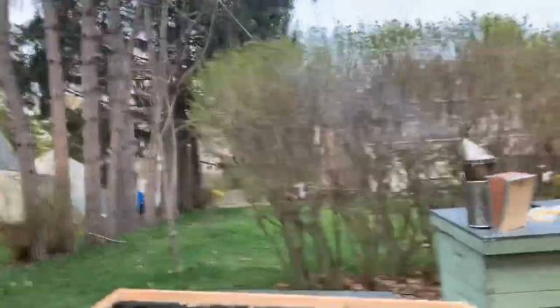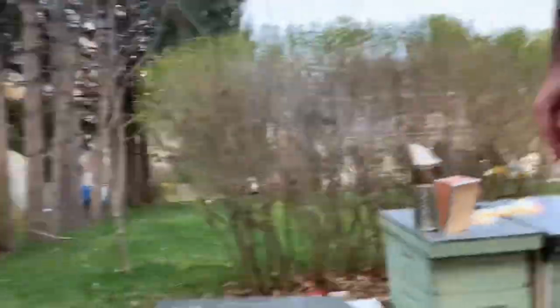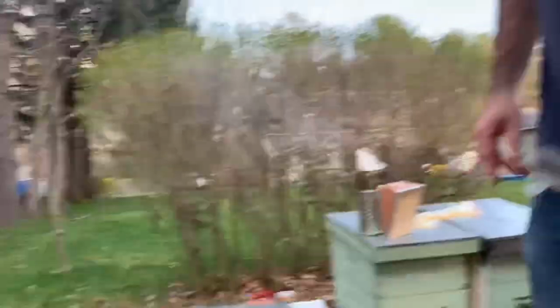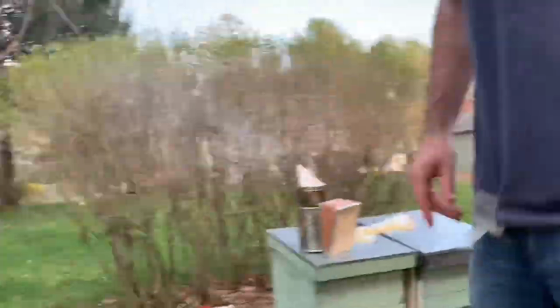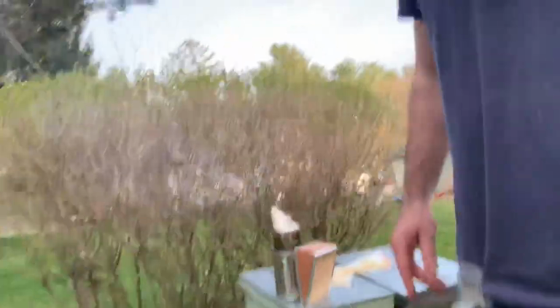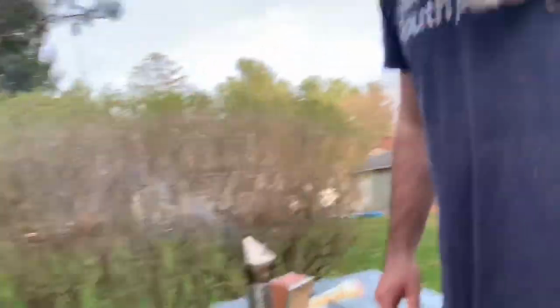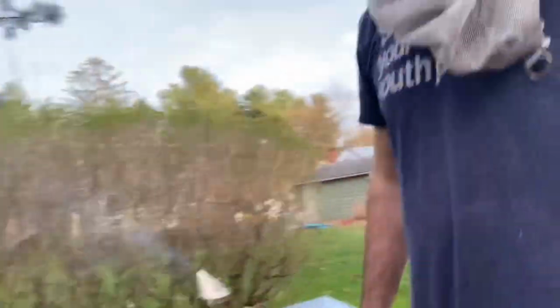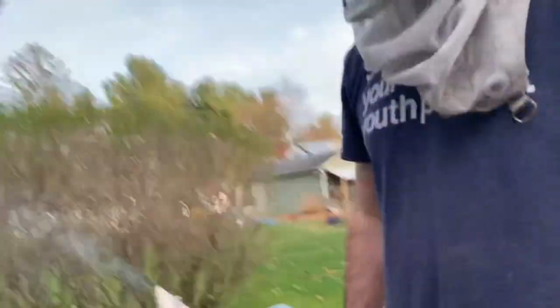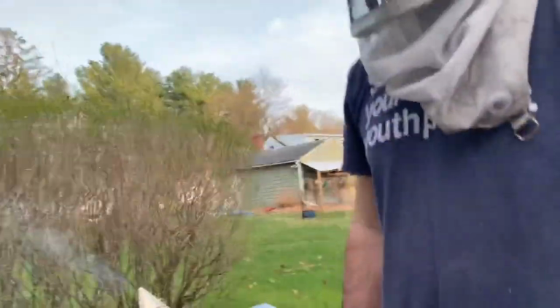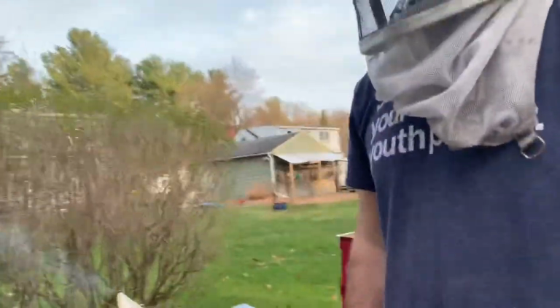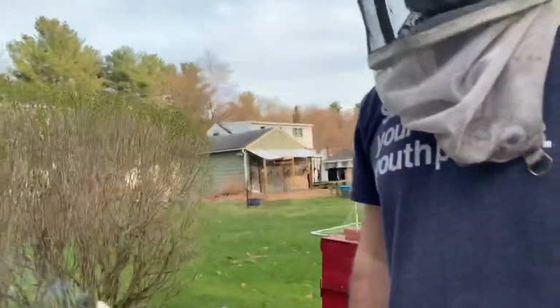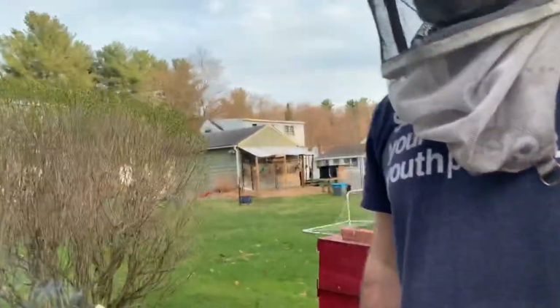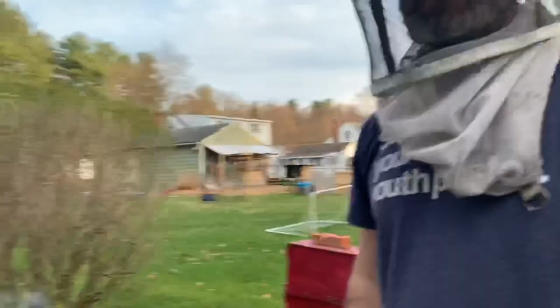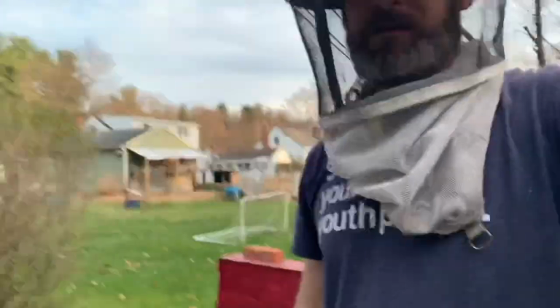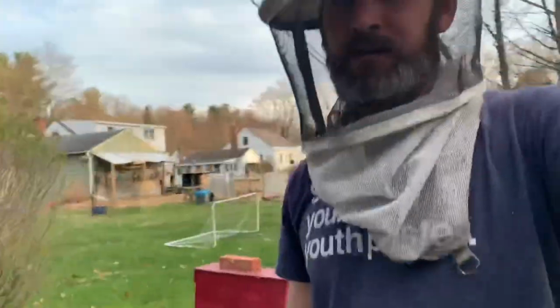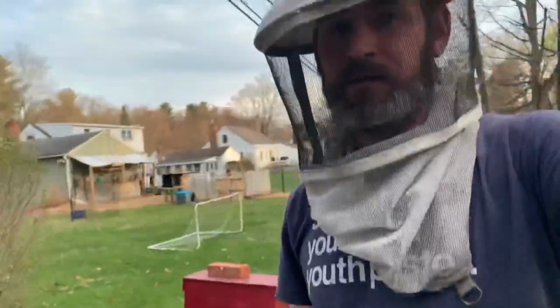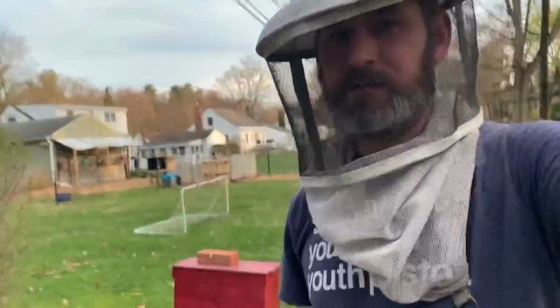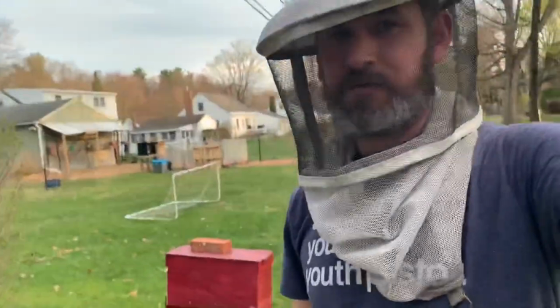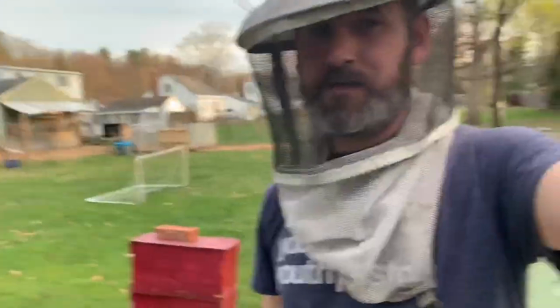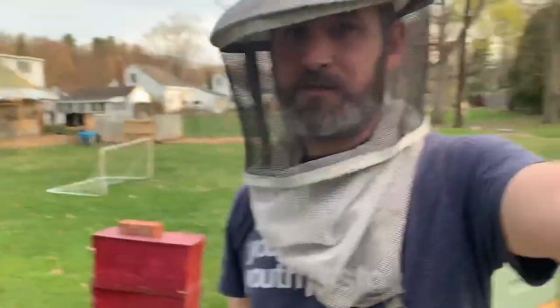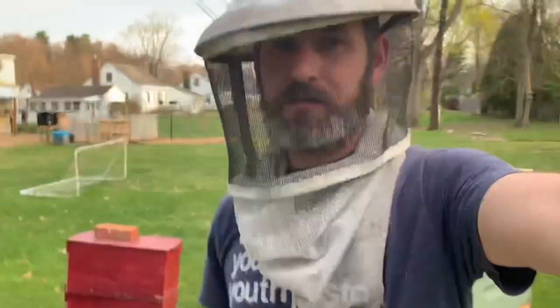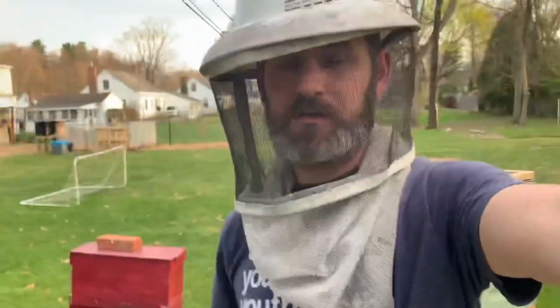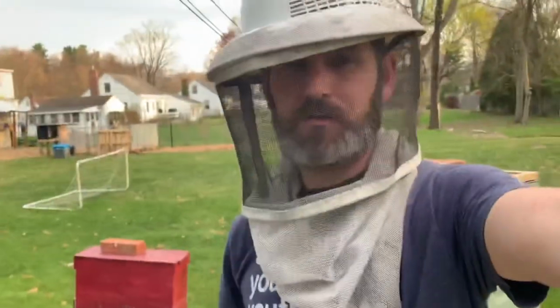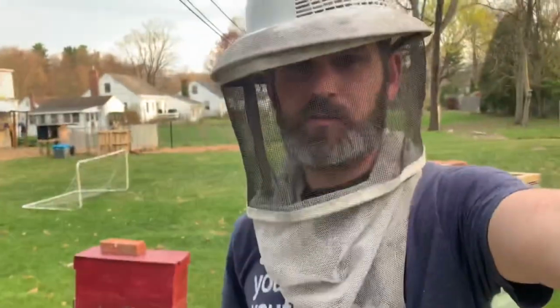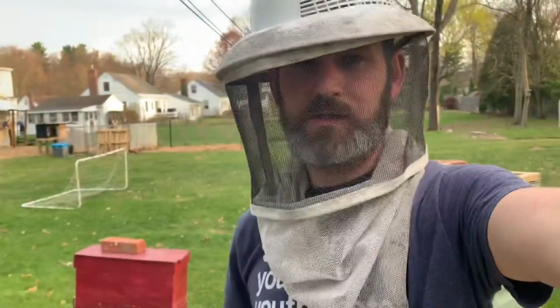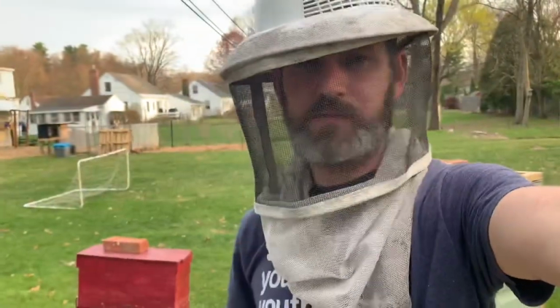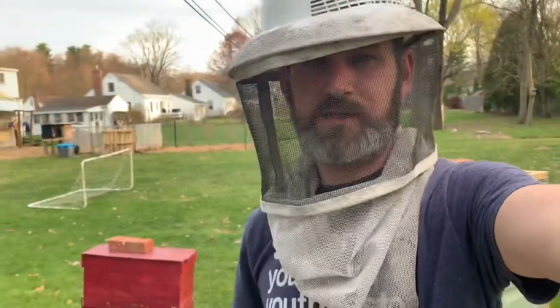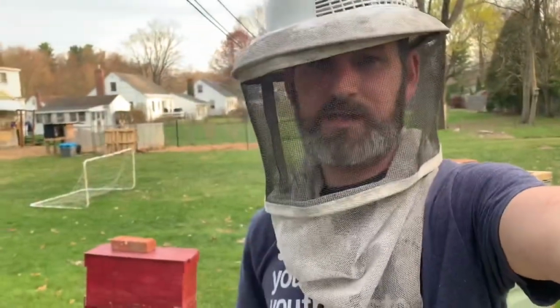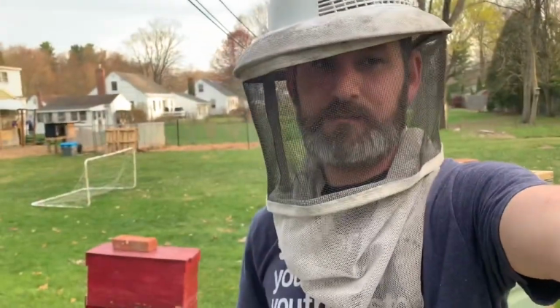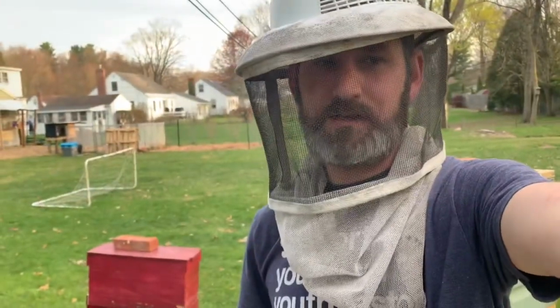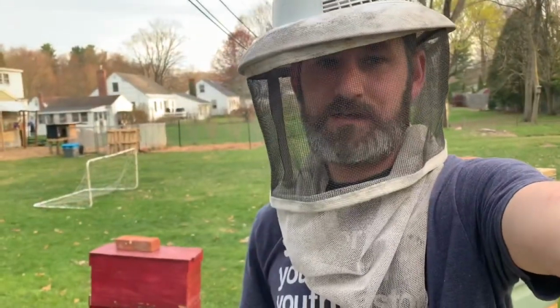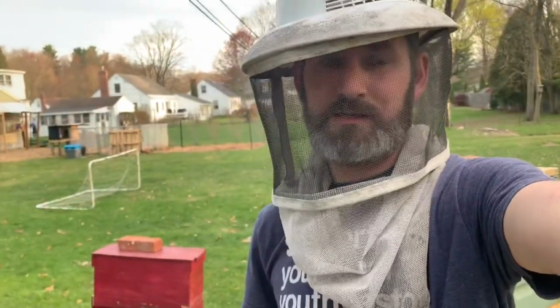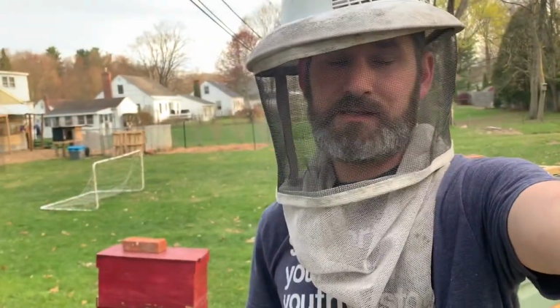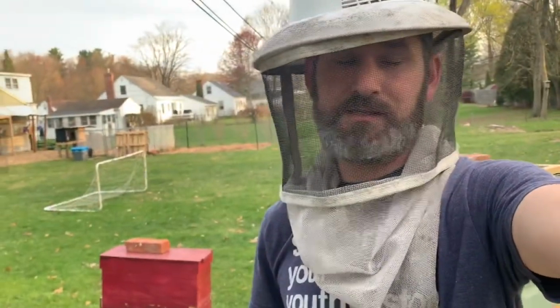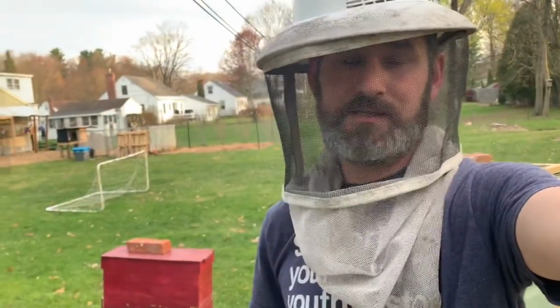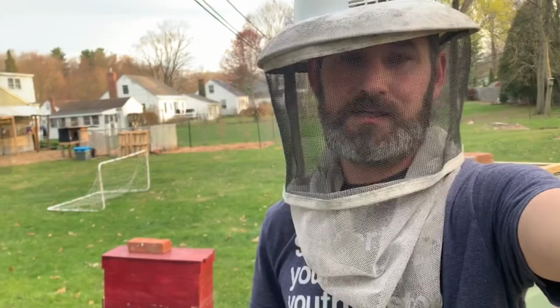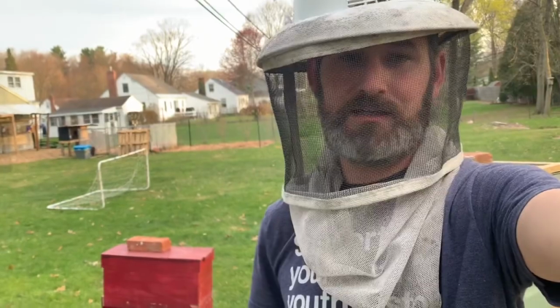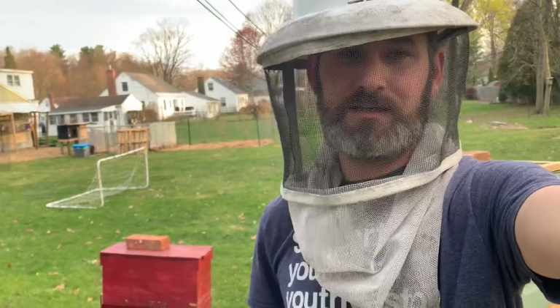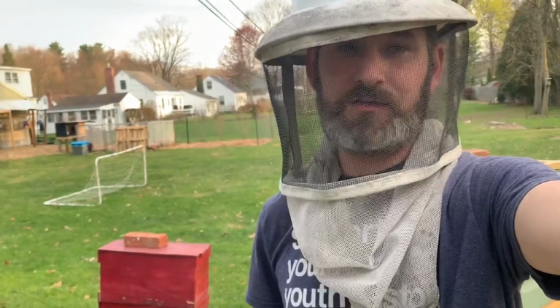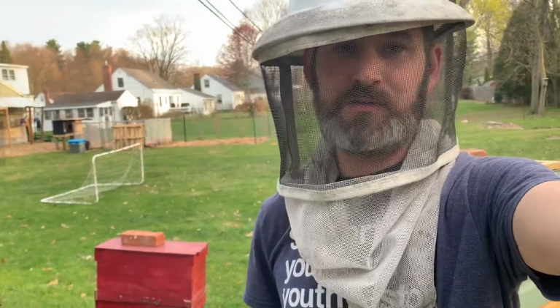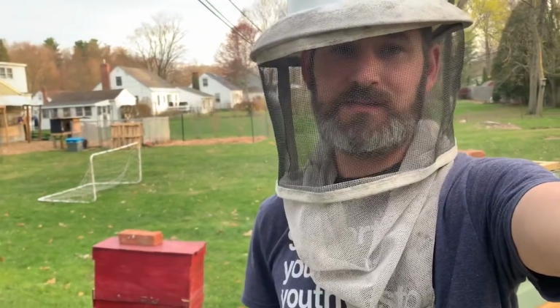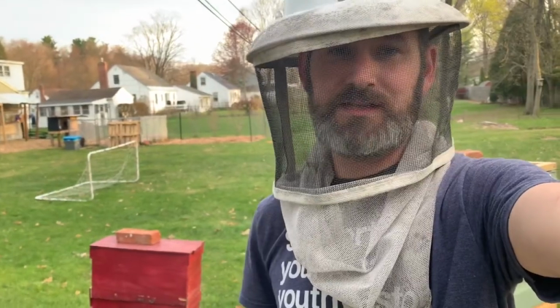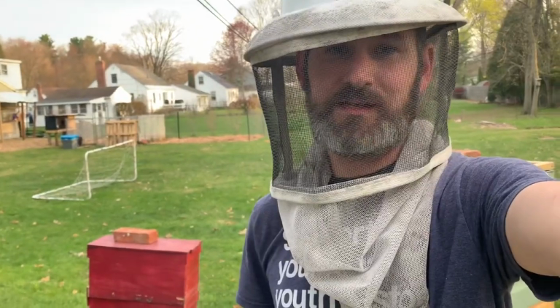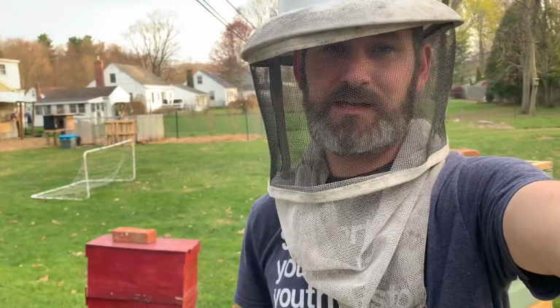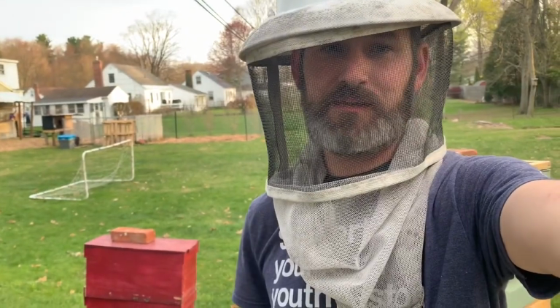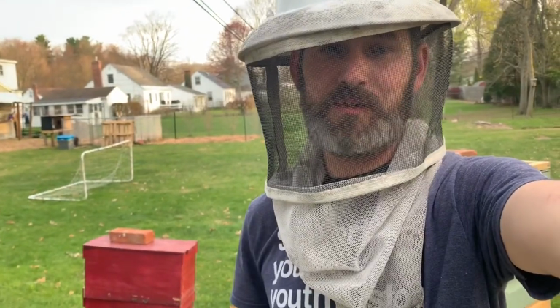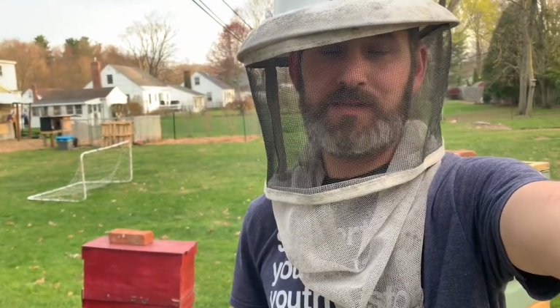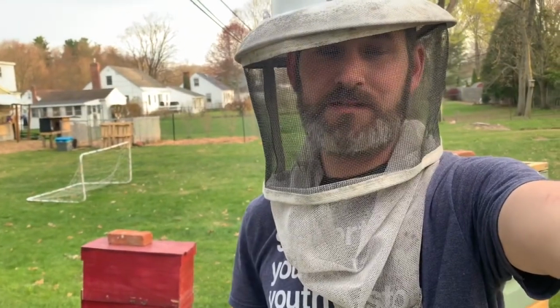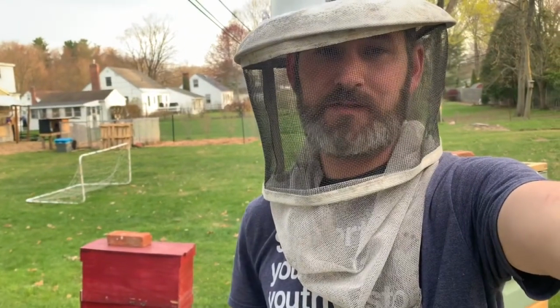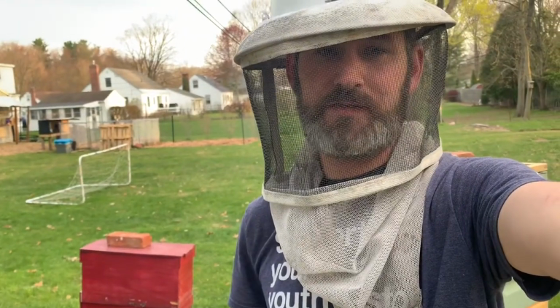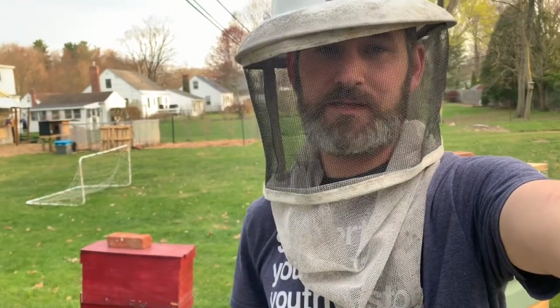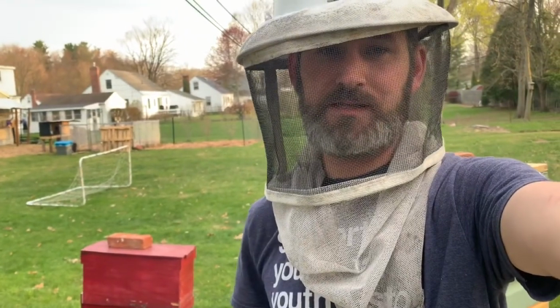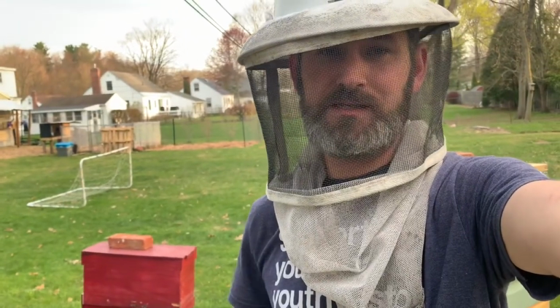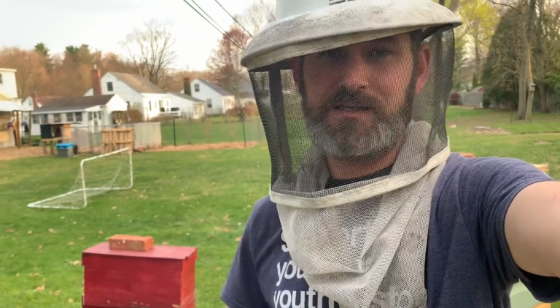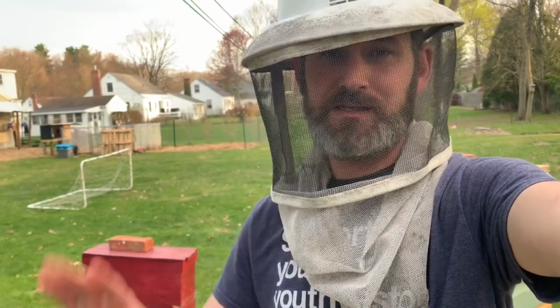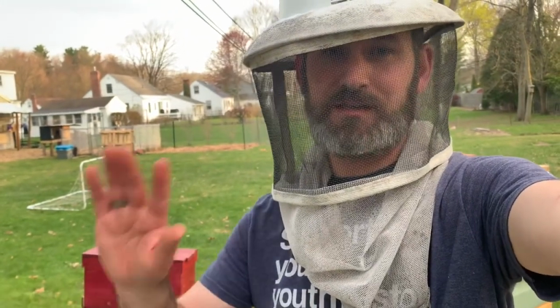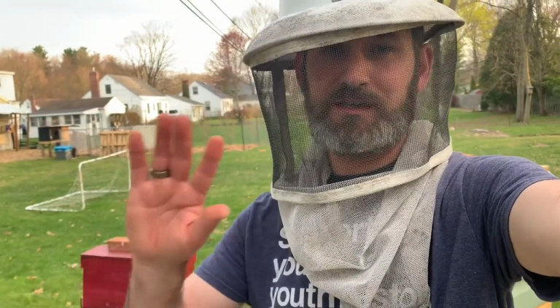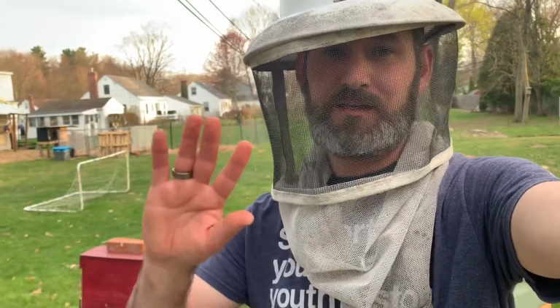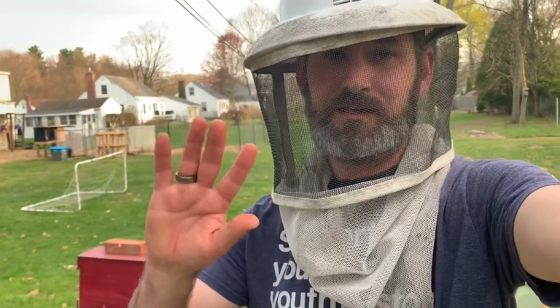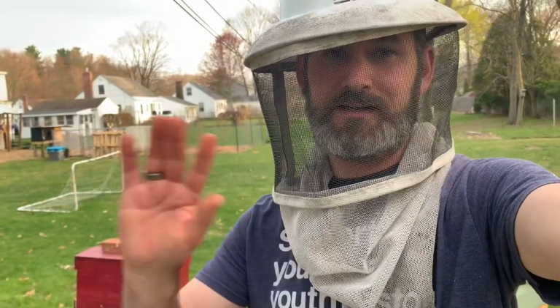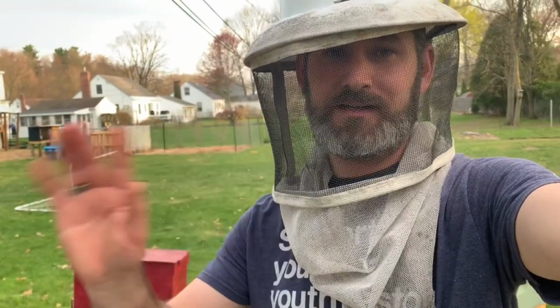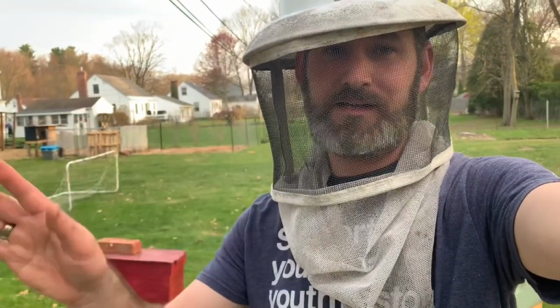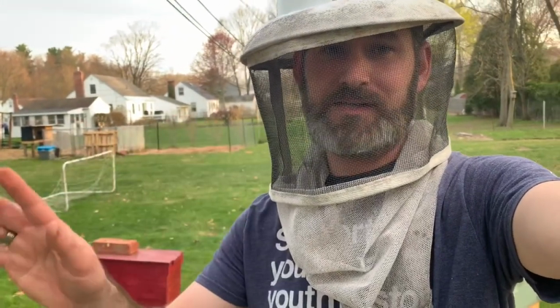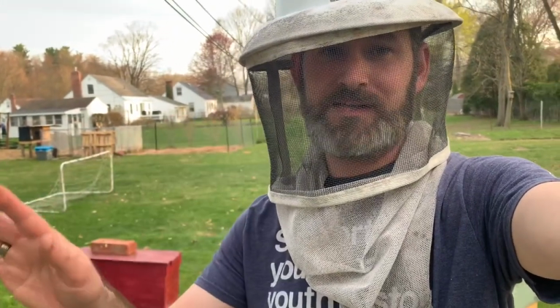All right, Willowbrook Apiaries and Homesteading — happy bees, healthy honey. God bless.